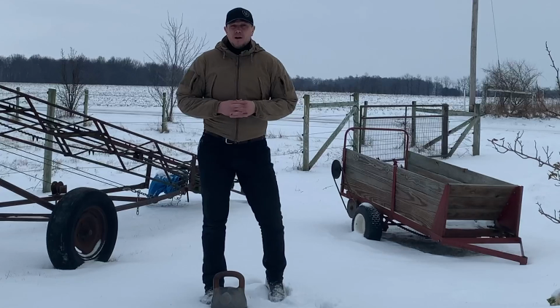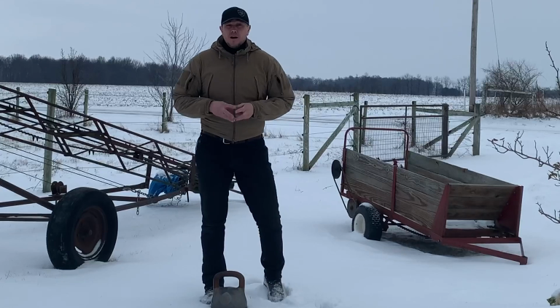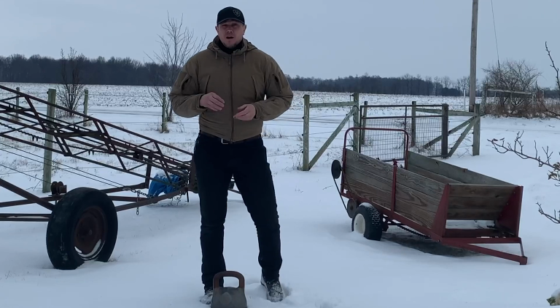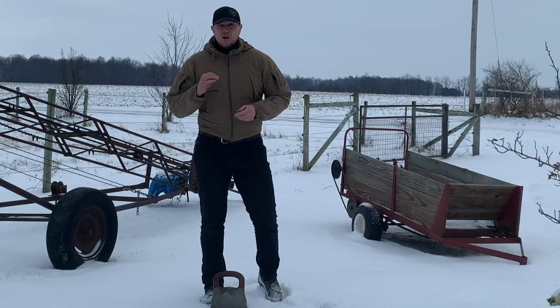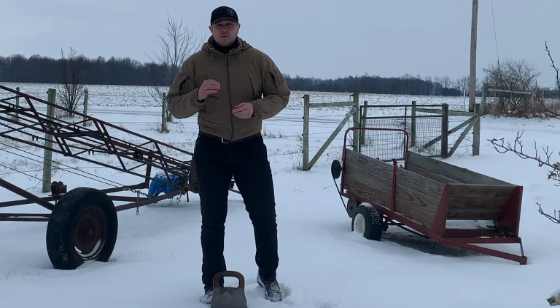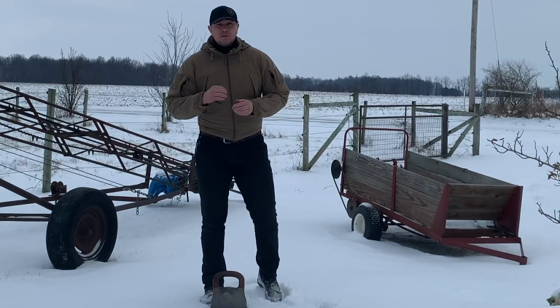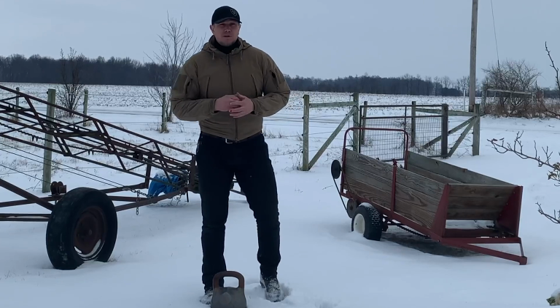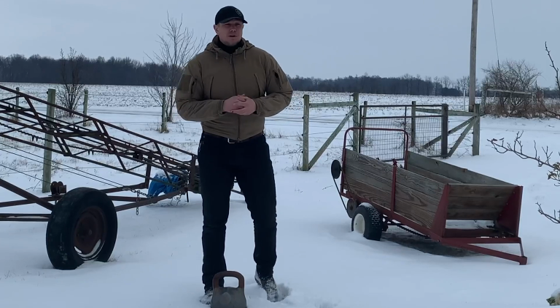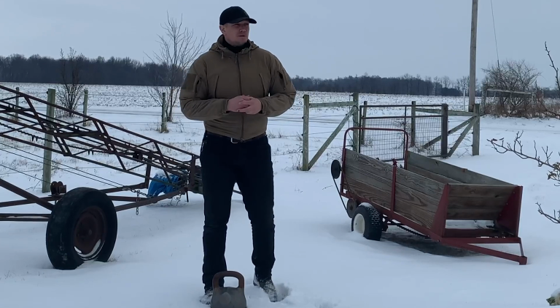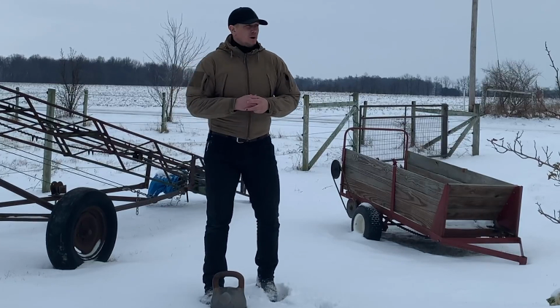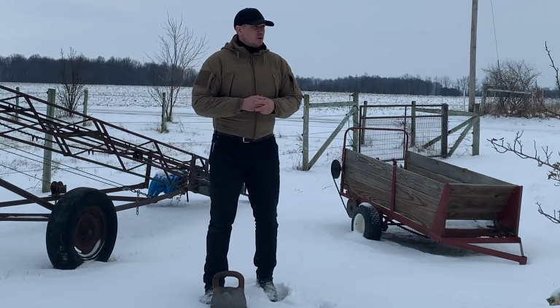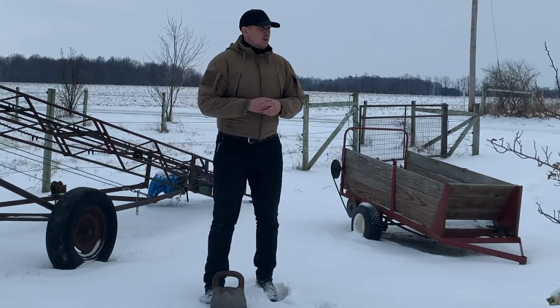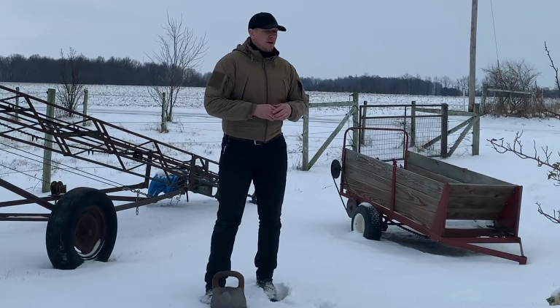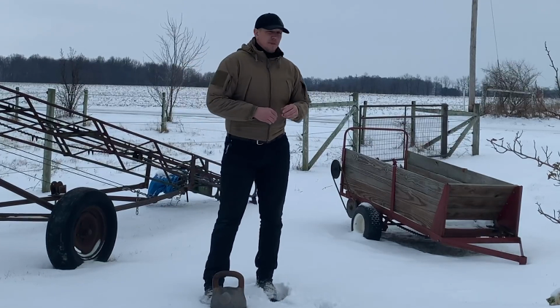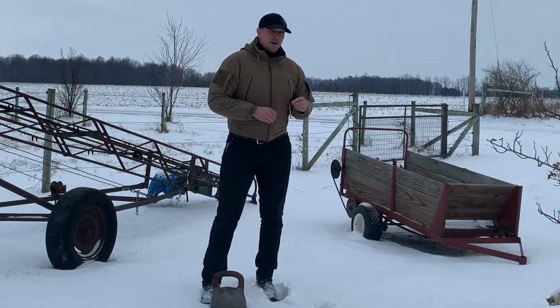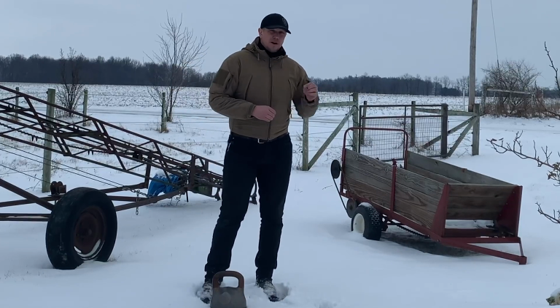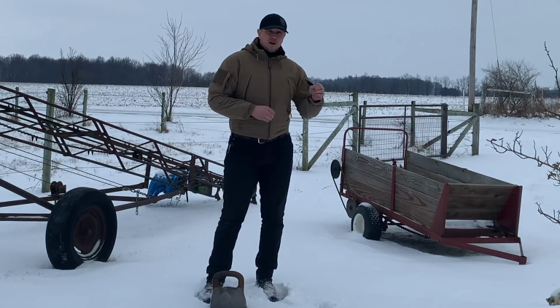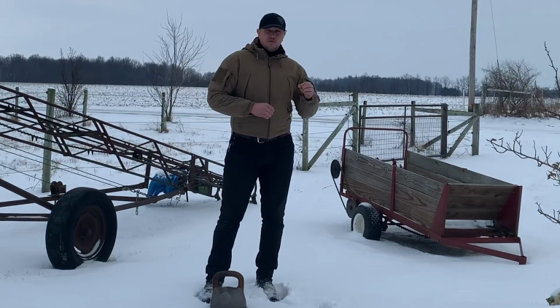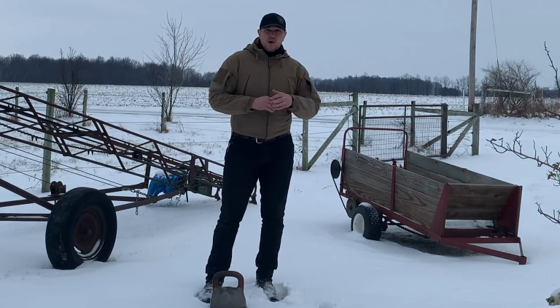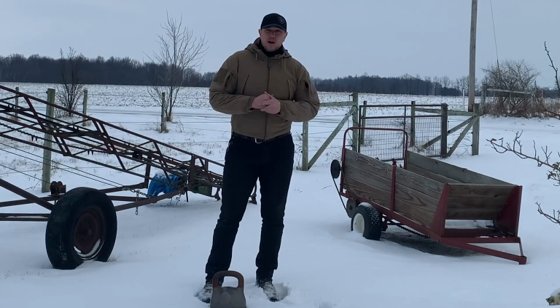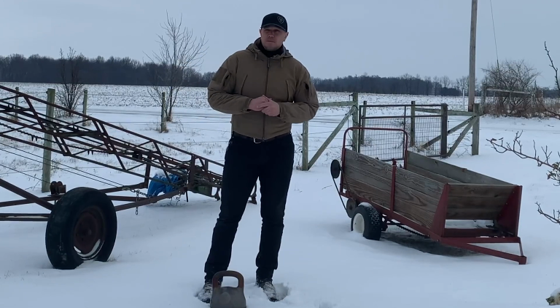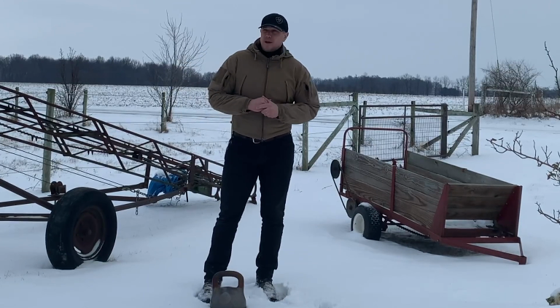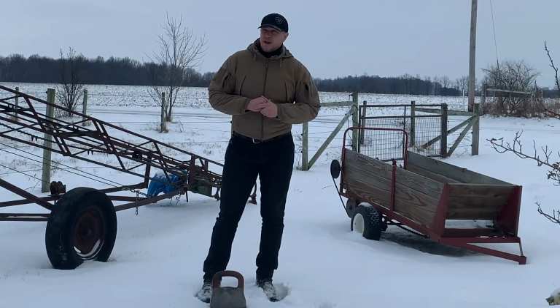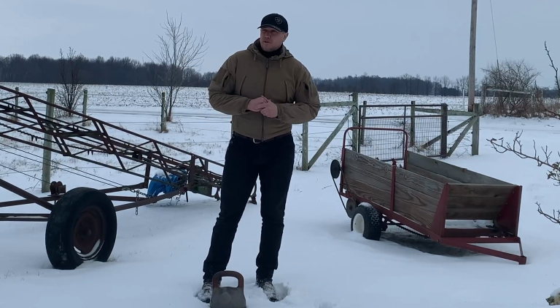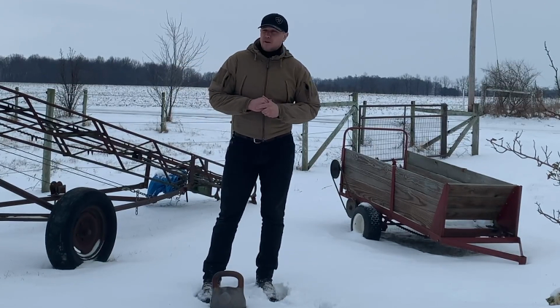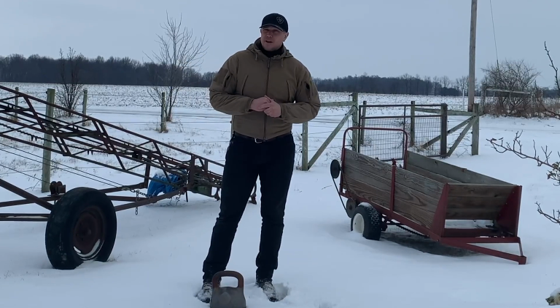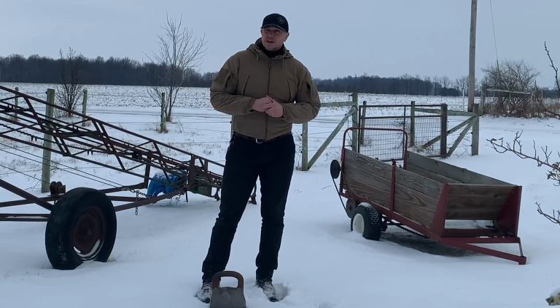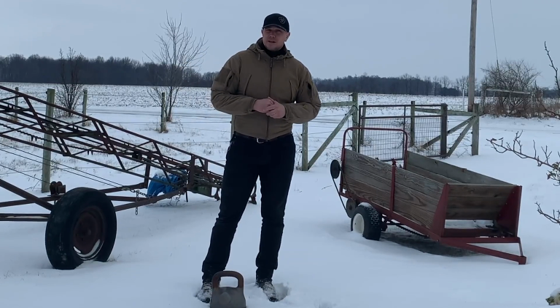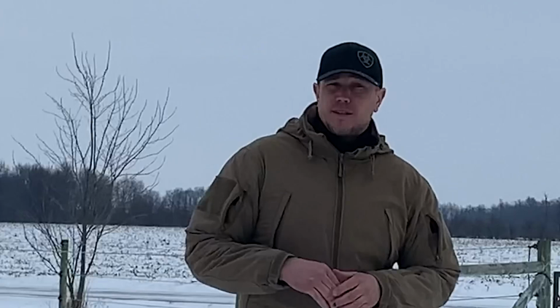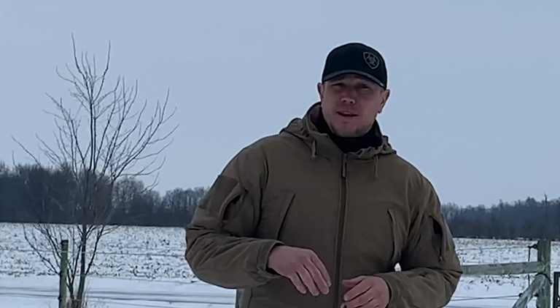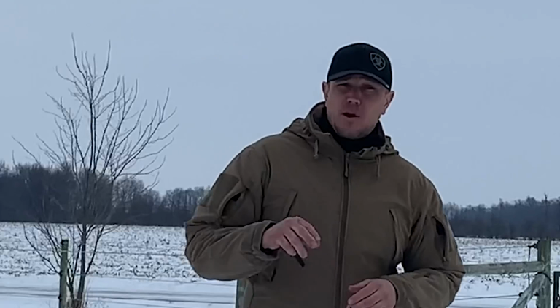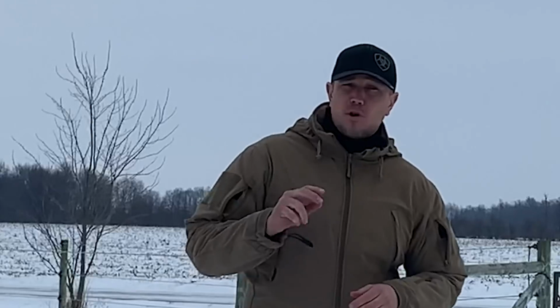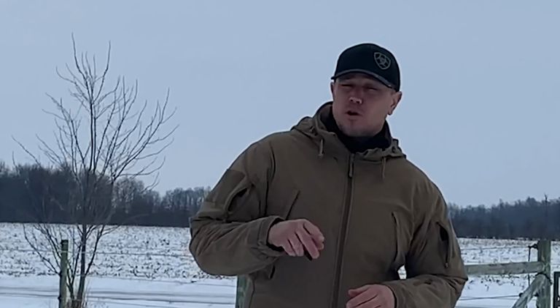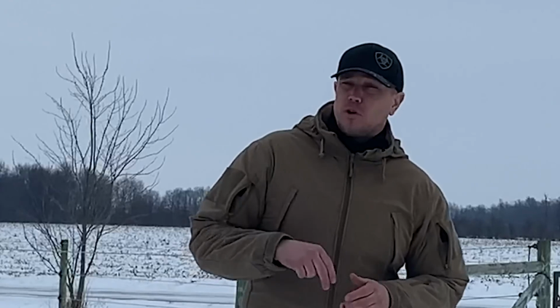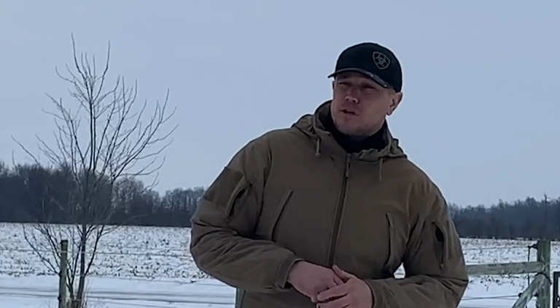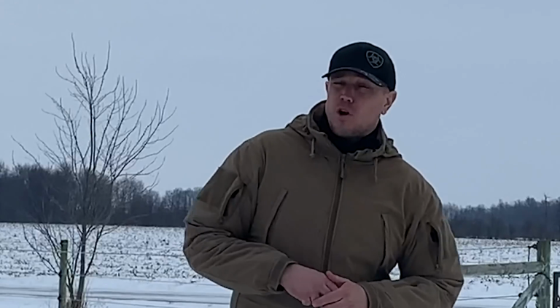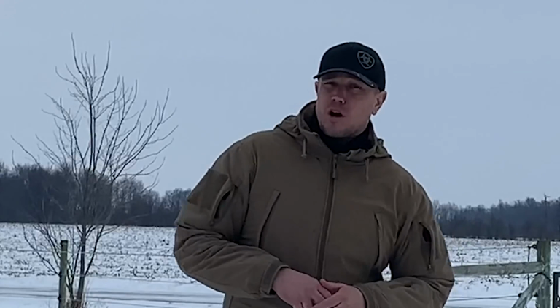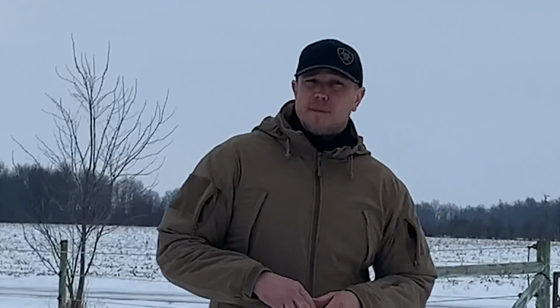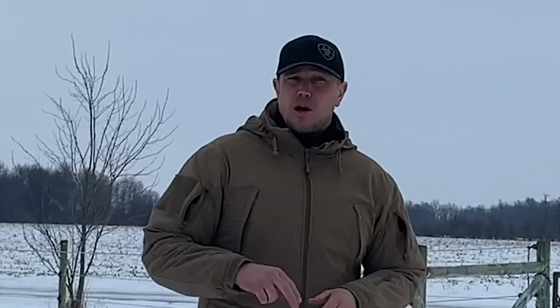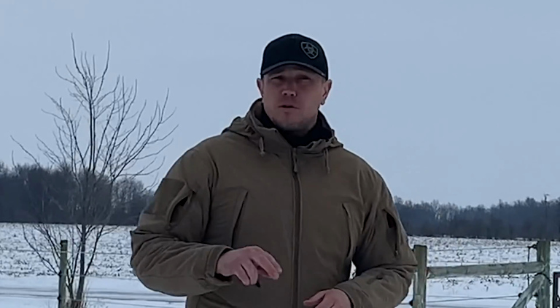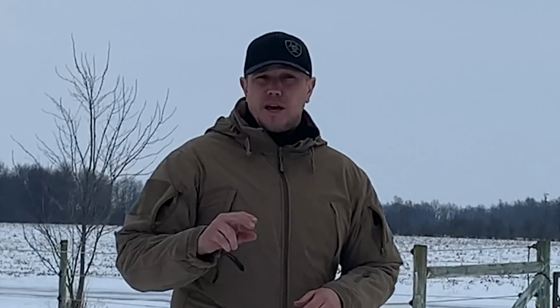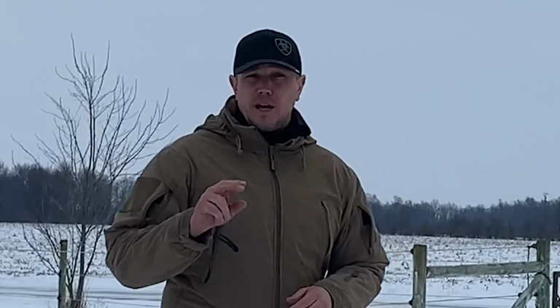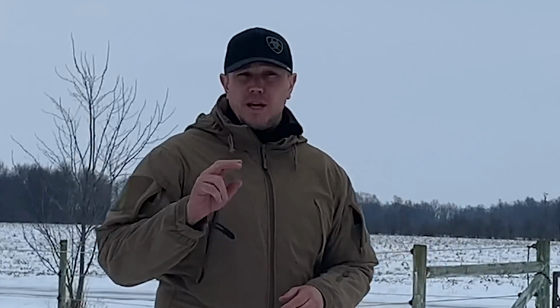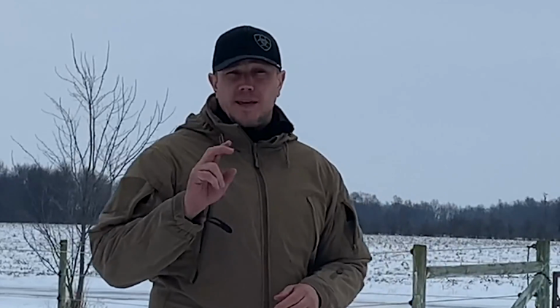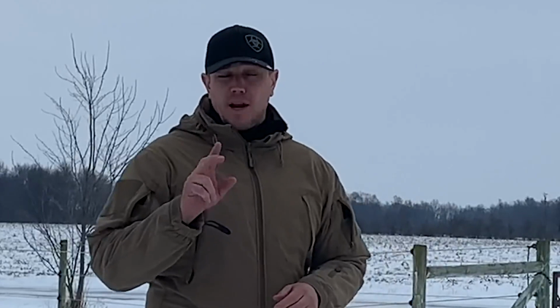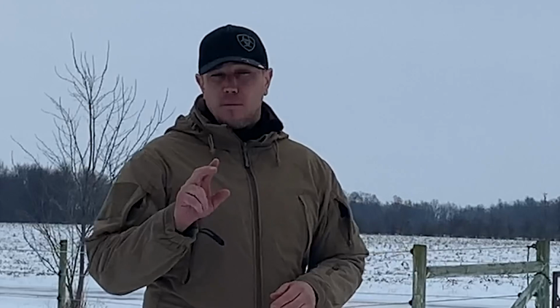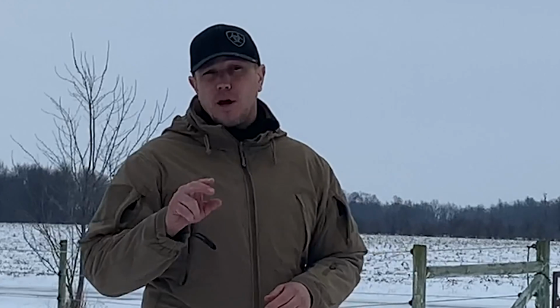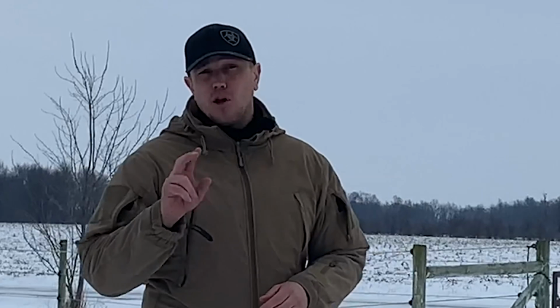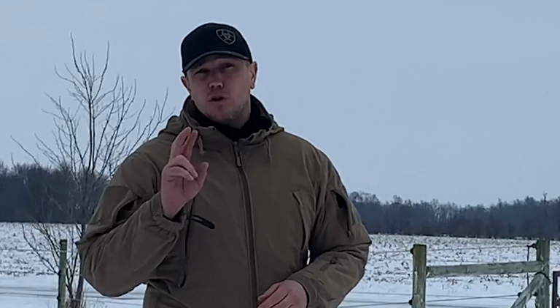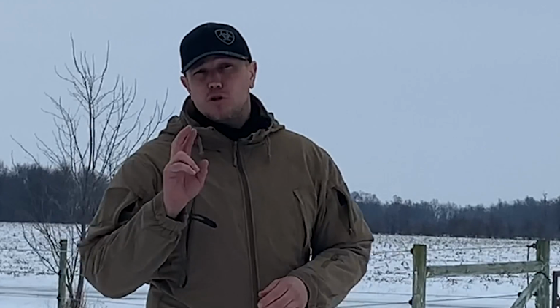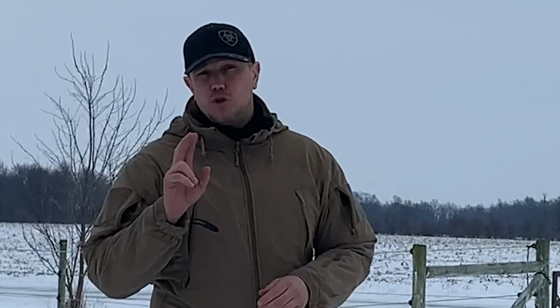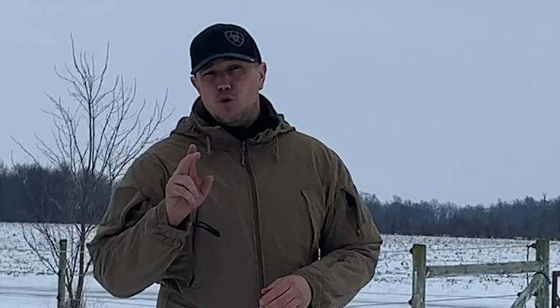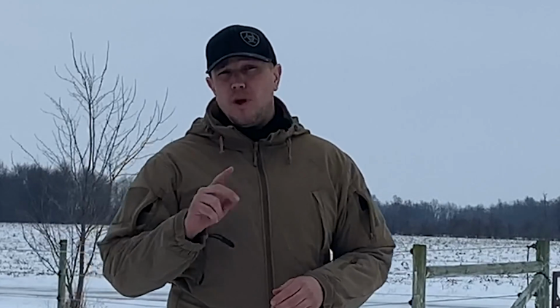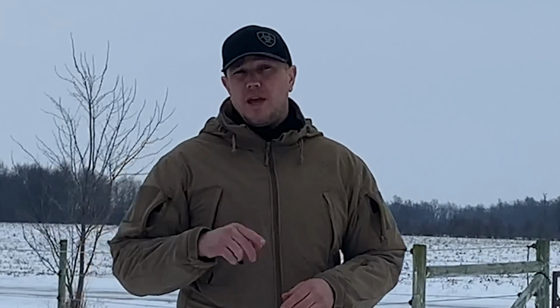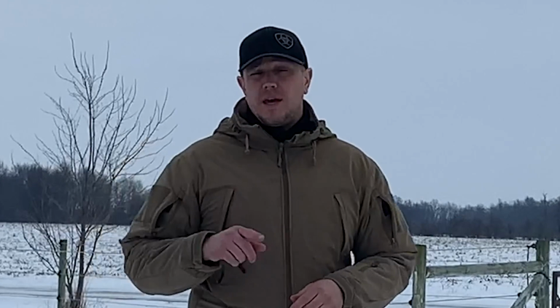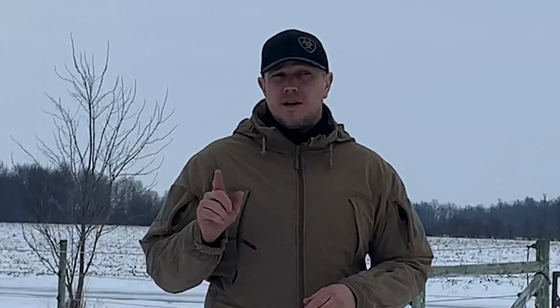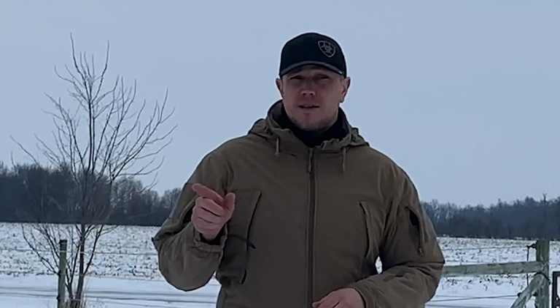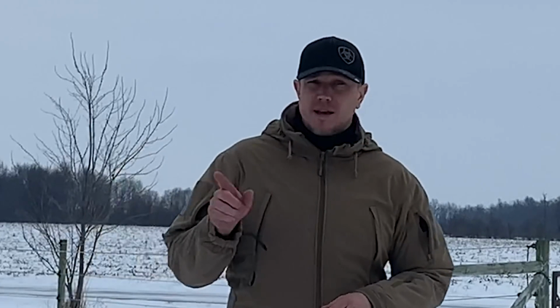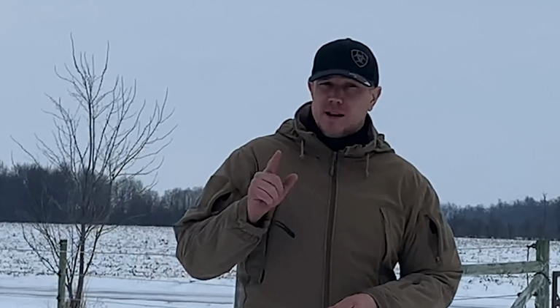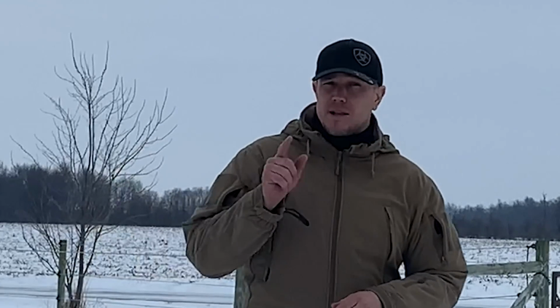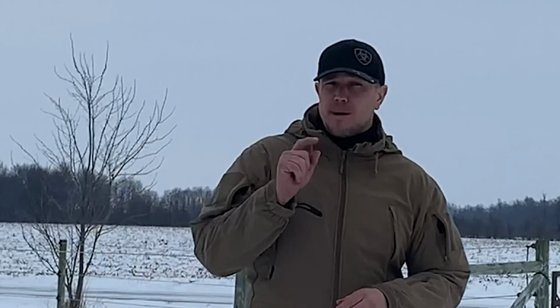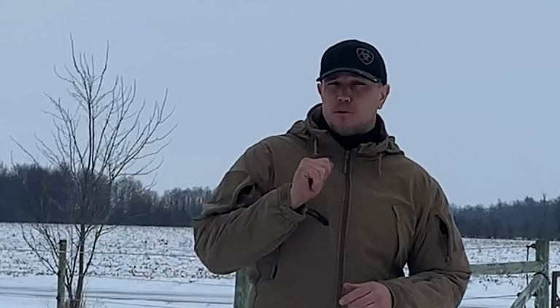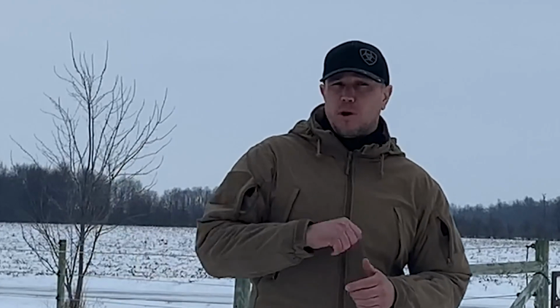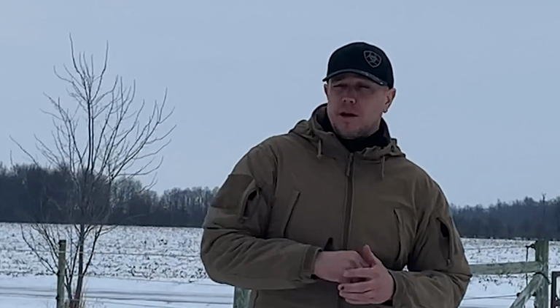Hello, this is Mark Wildman of Wildman Athletica, and today we are going to talk about a kettlebell two-hand sidestep swing.